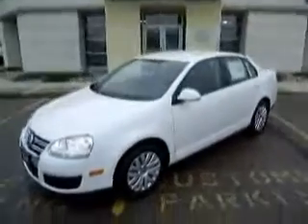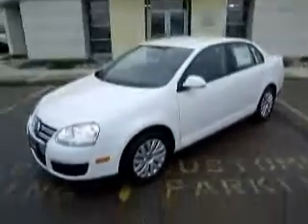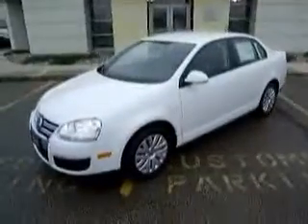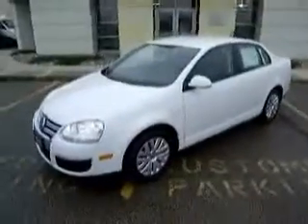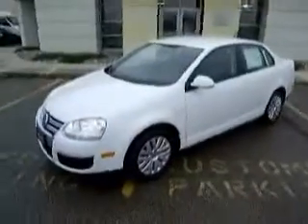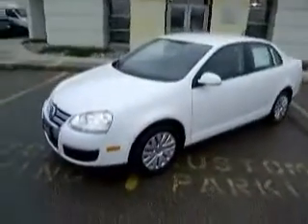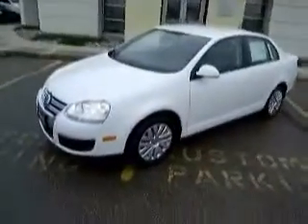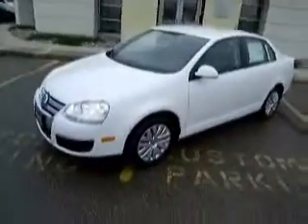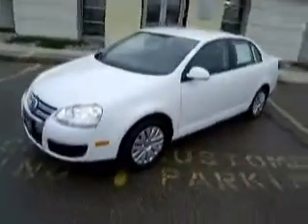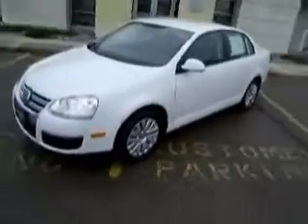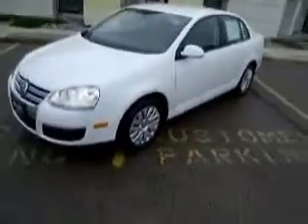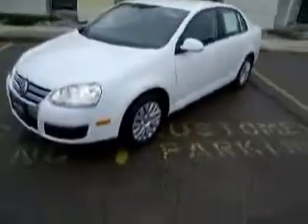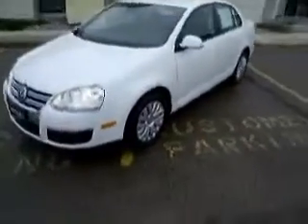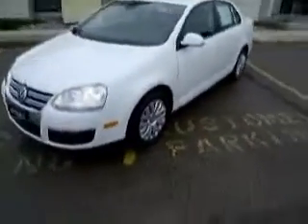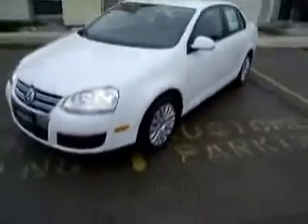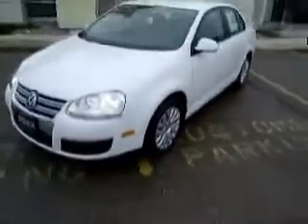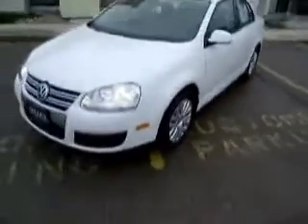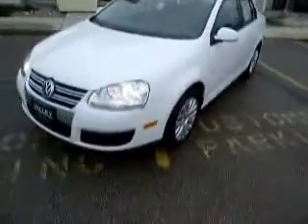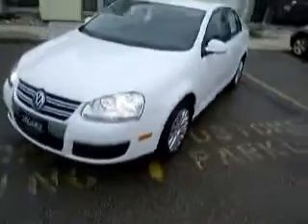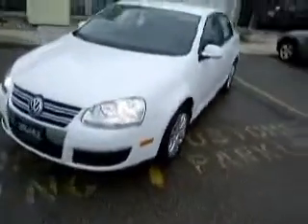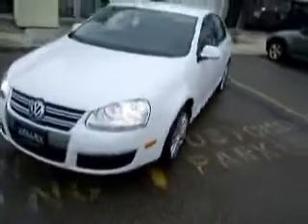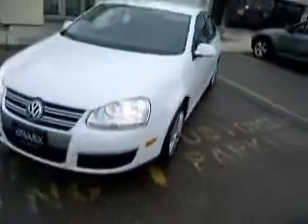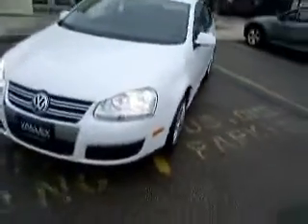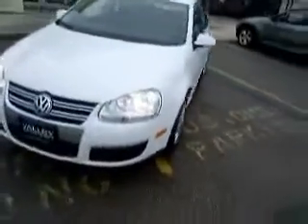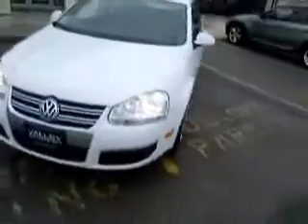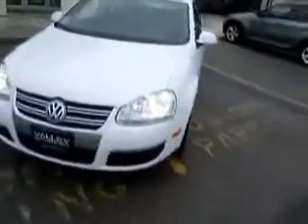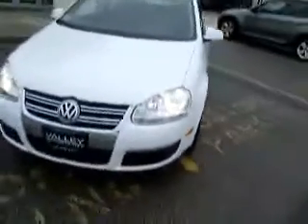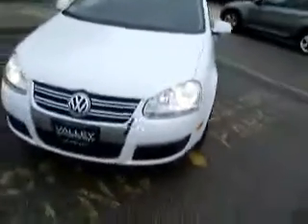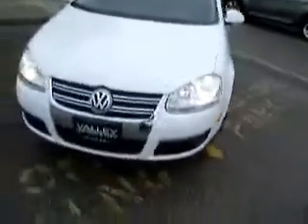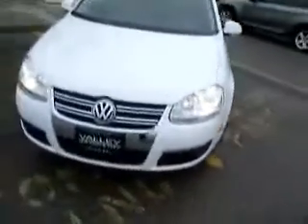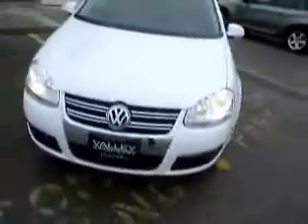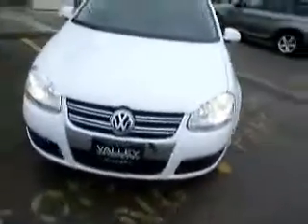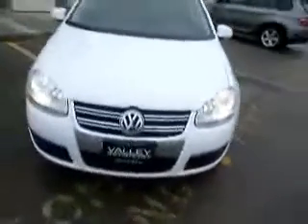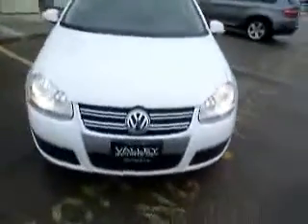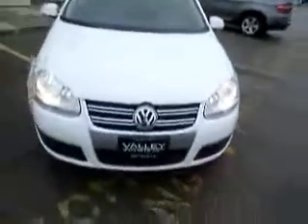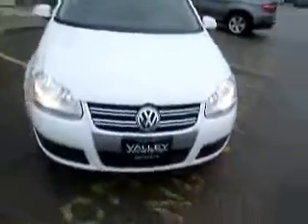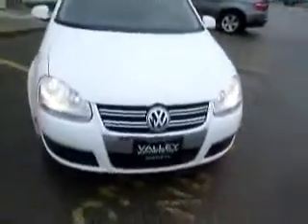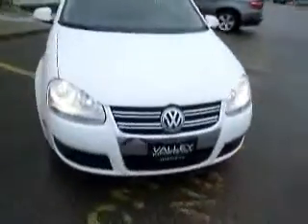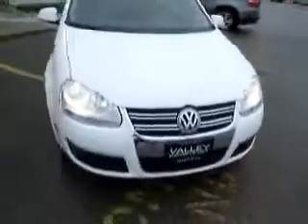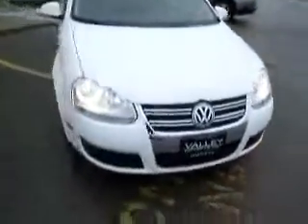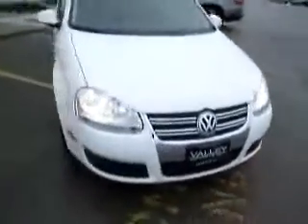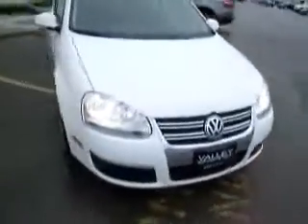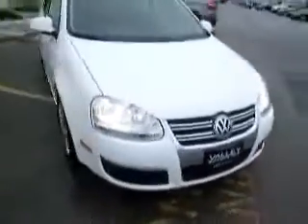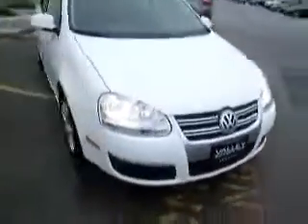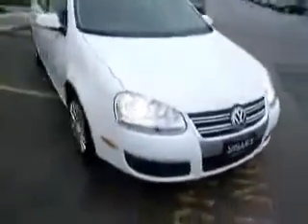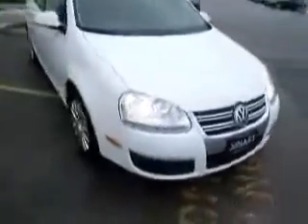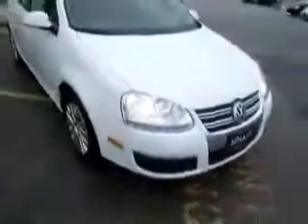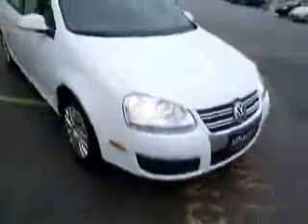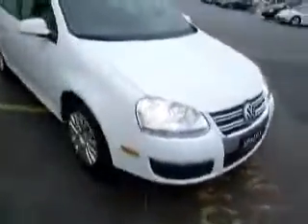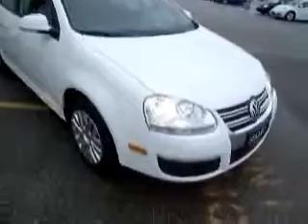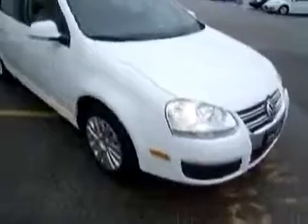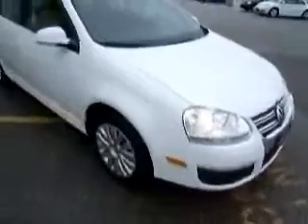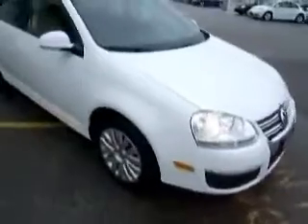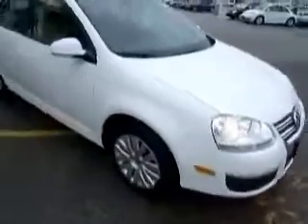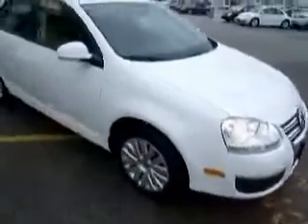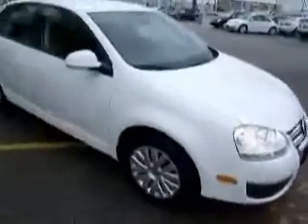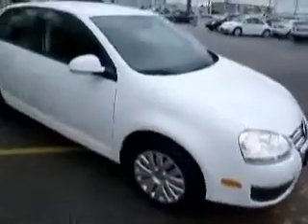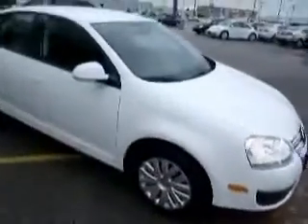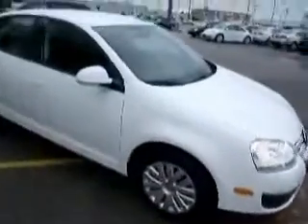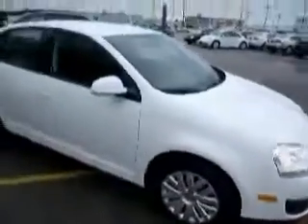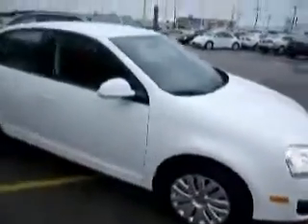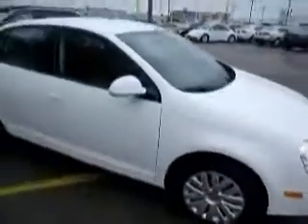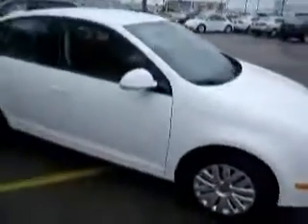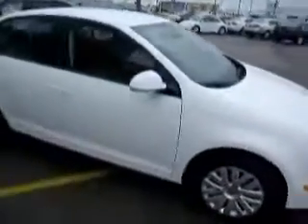Hello everyone, this is Anthony Rome, Valley Imports in Fargo, and this here is a 2010 Volkswagen Jetta S.